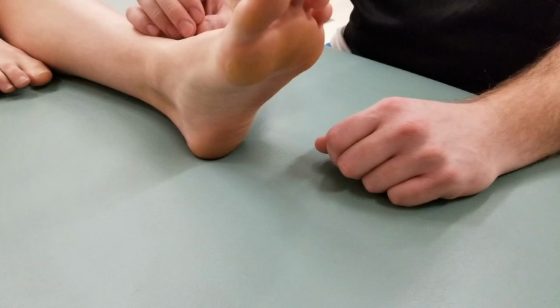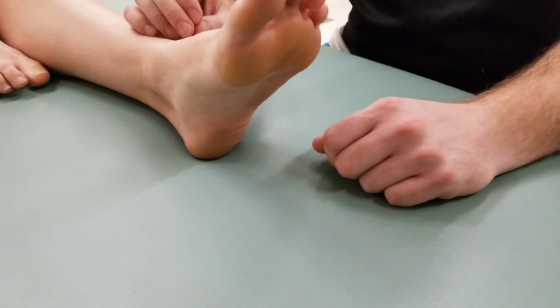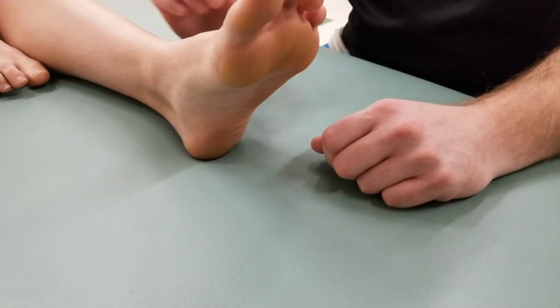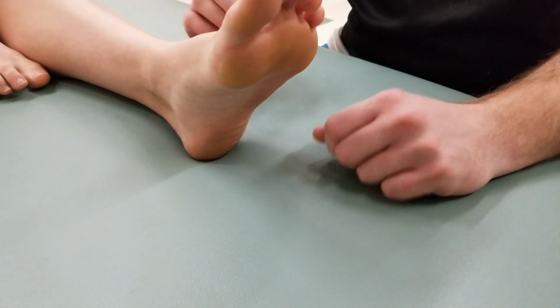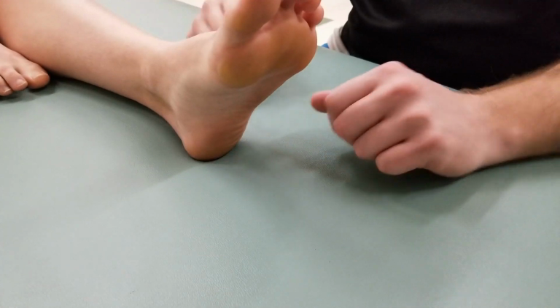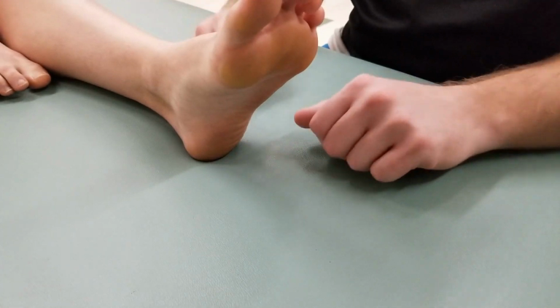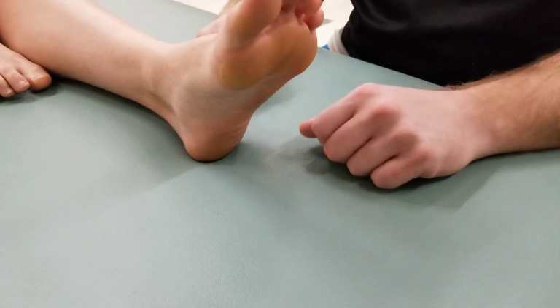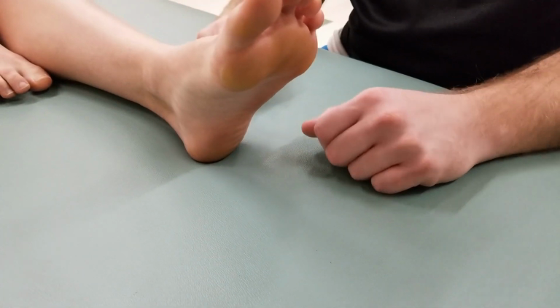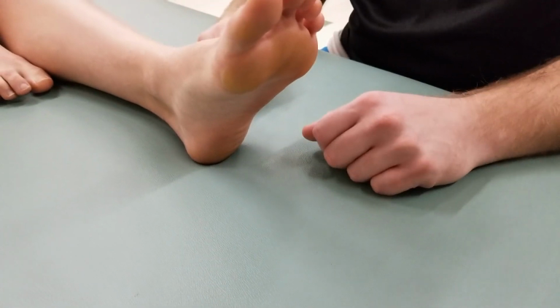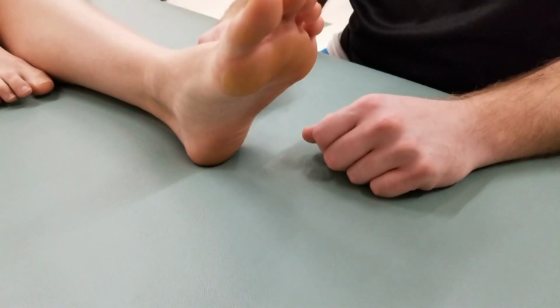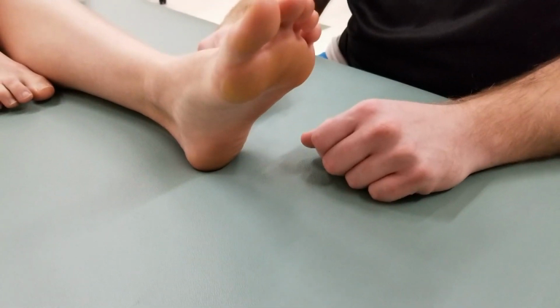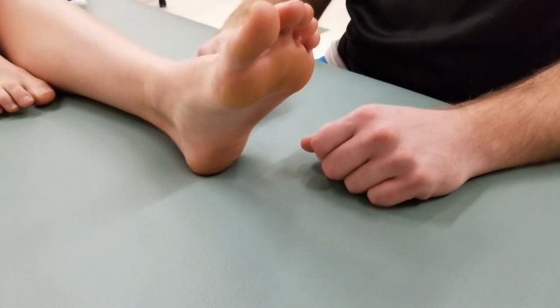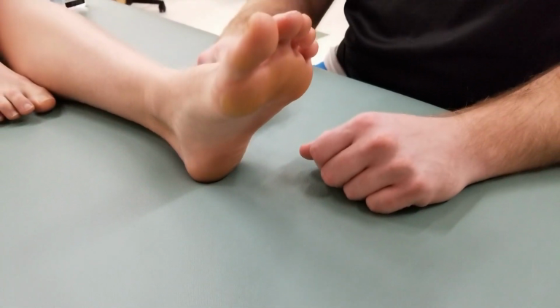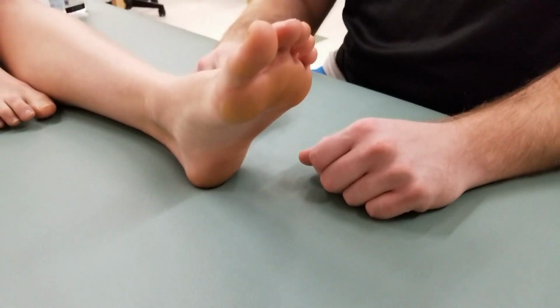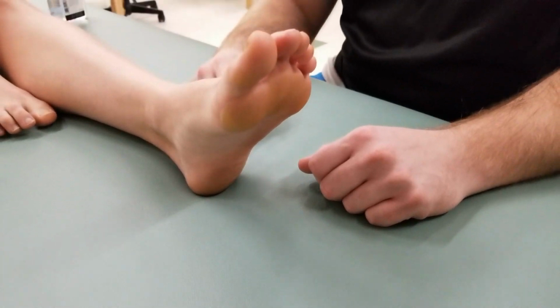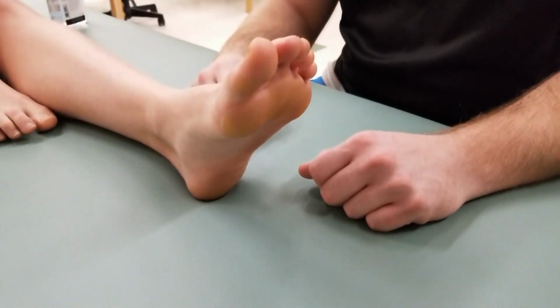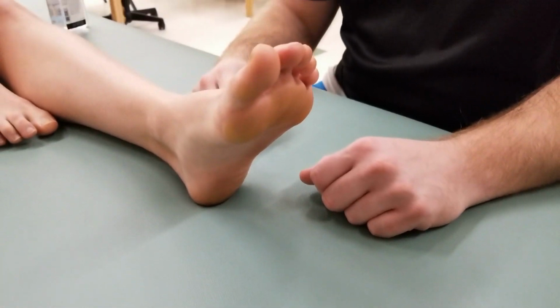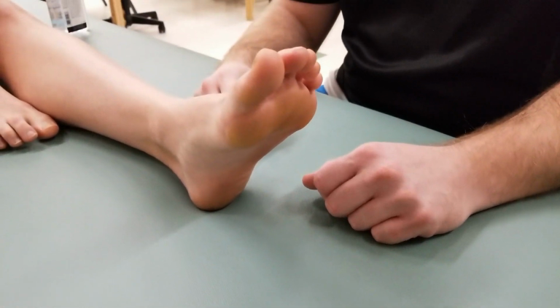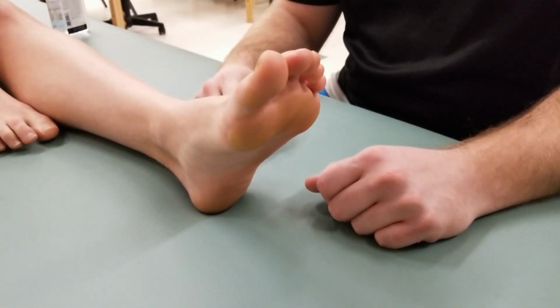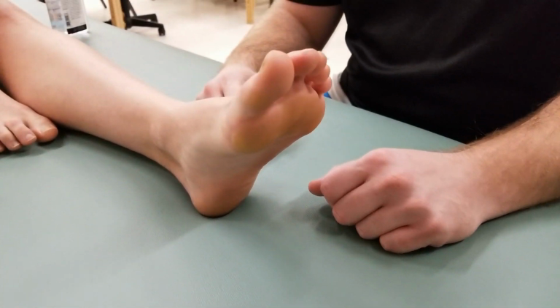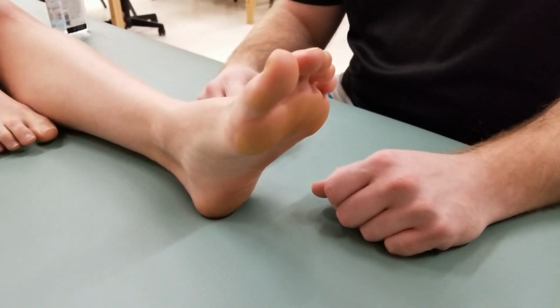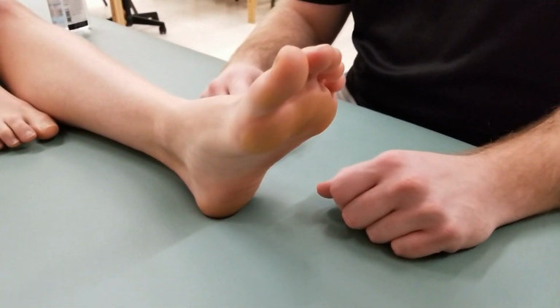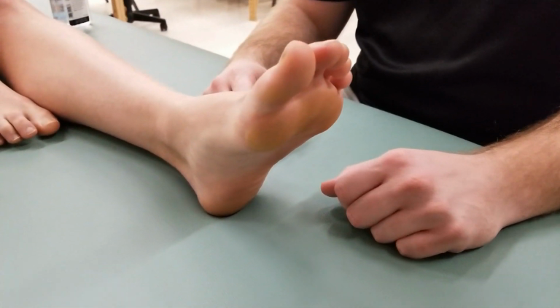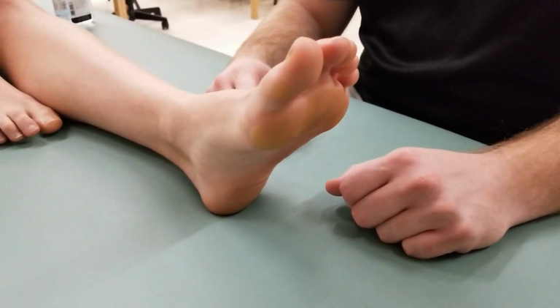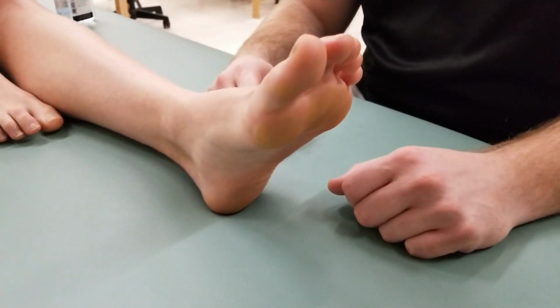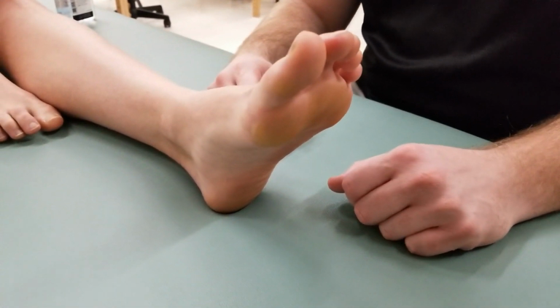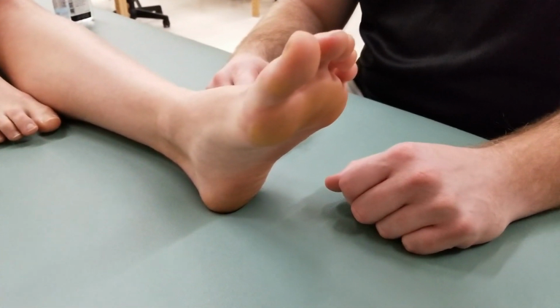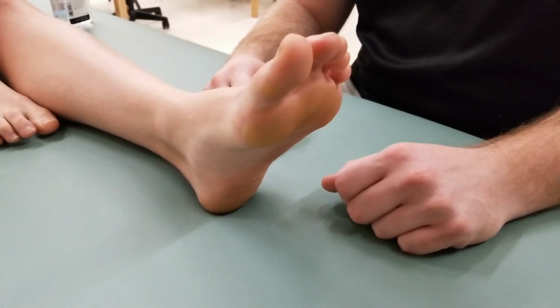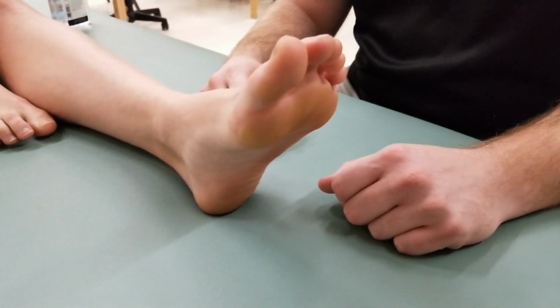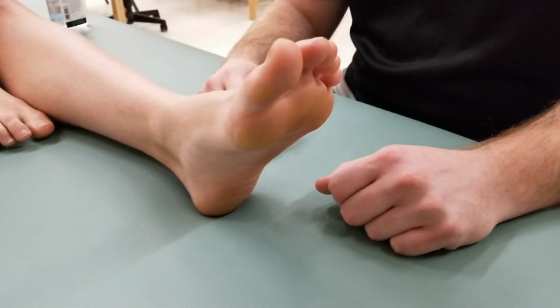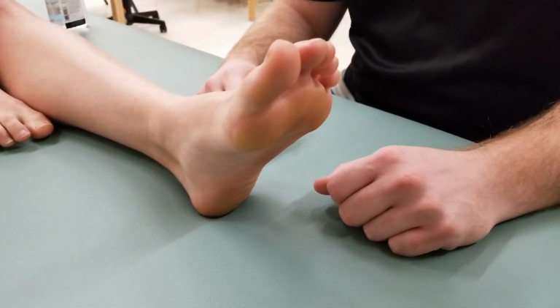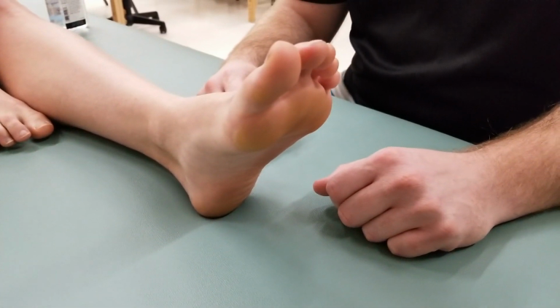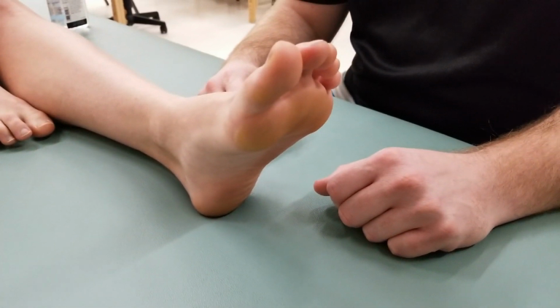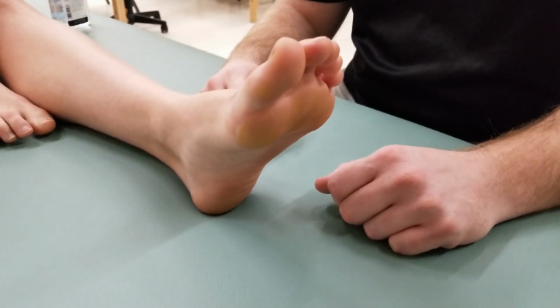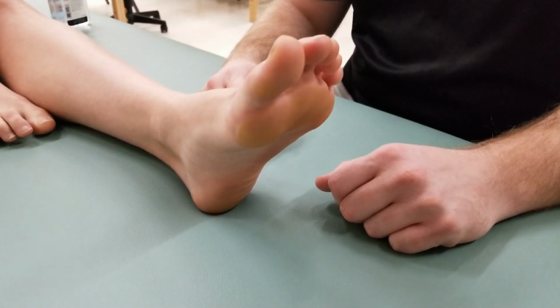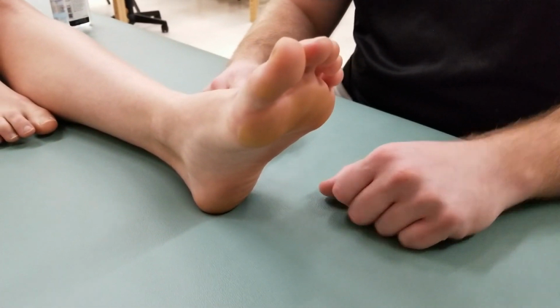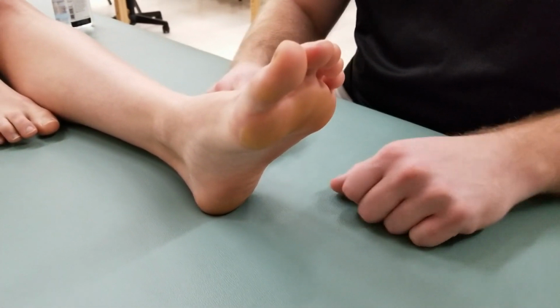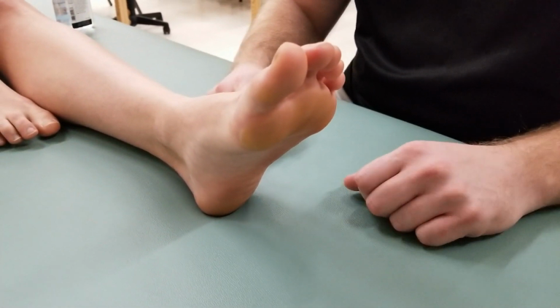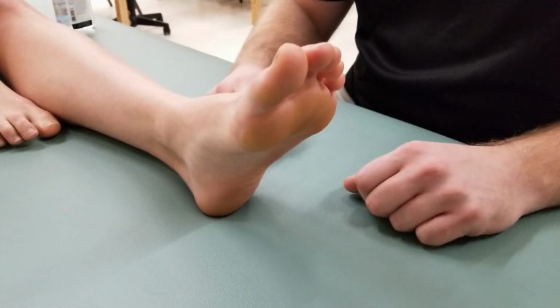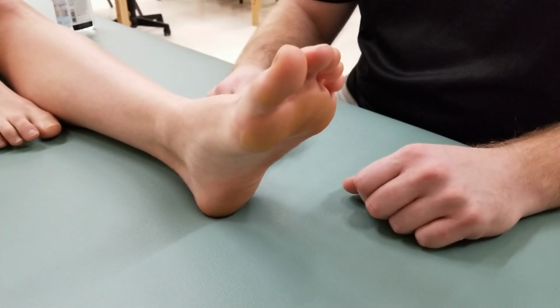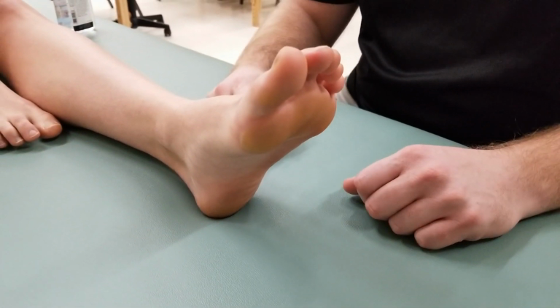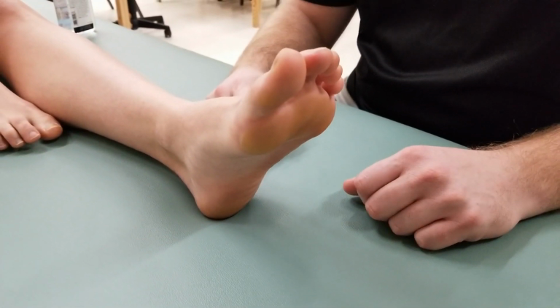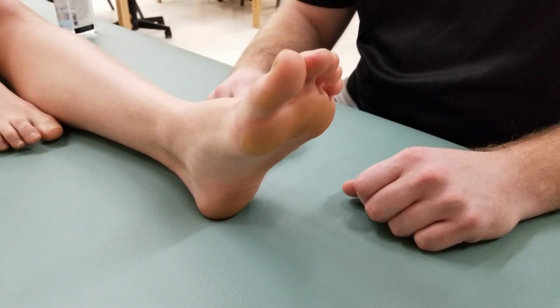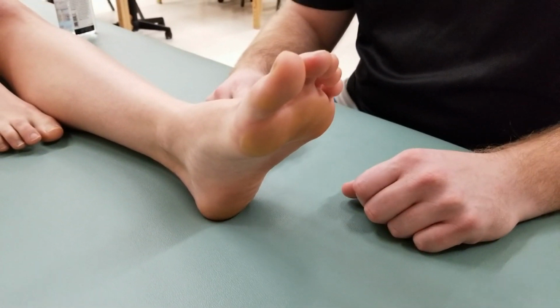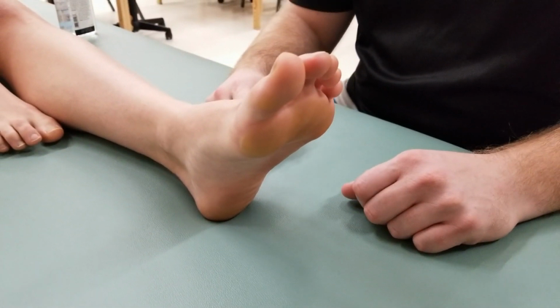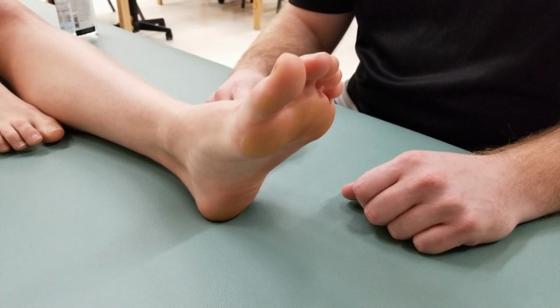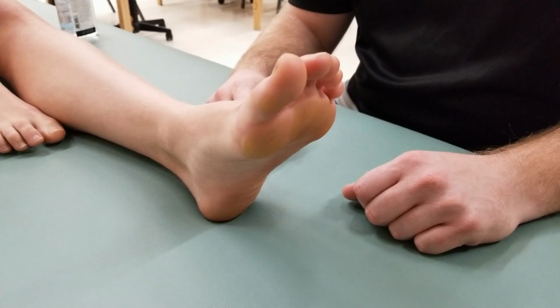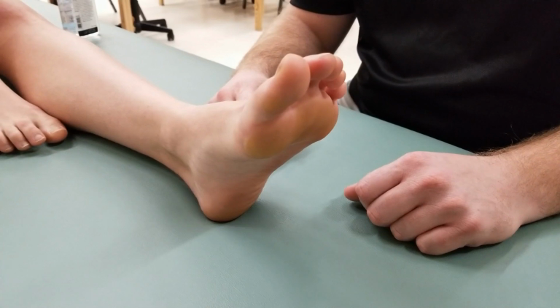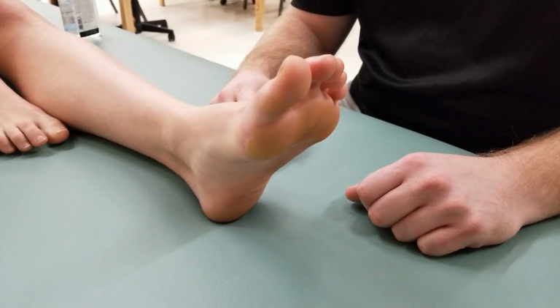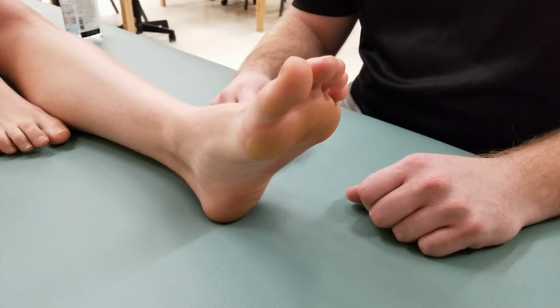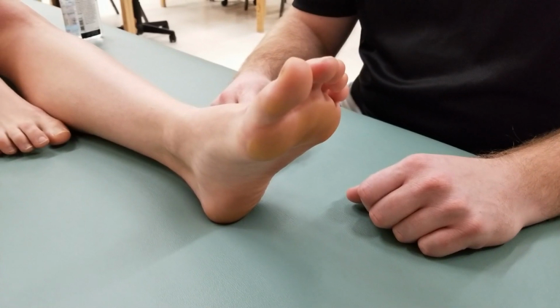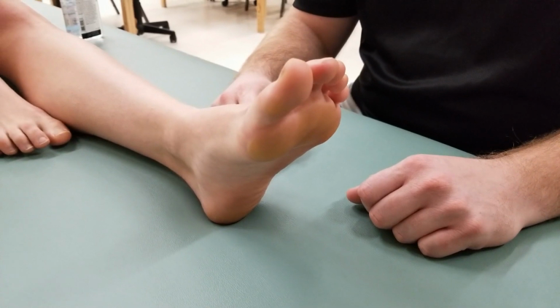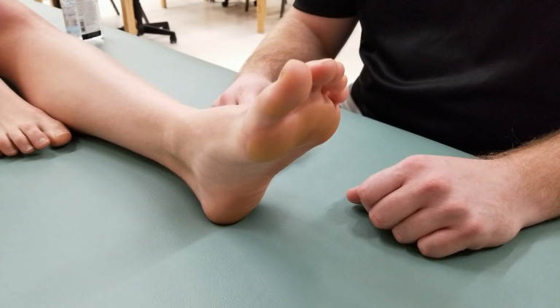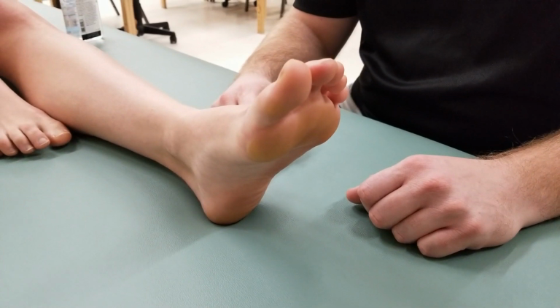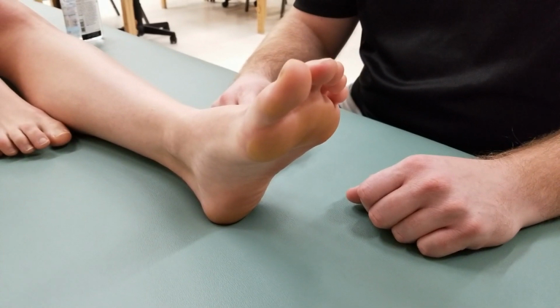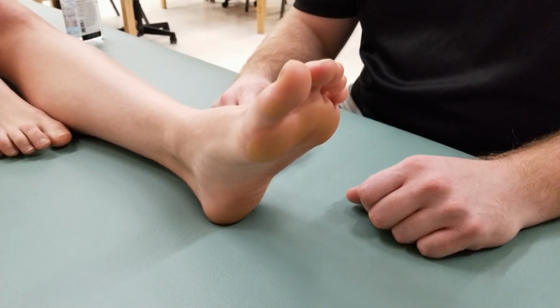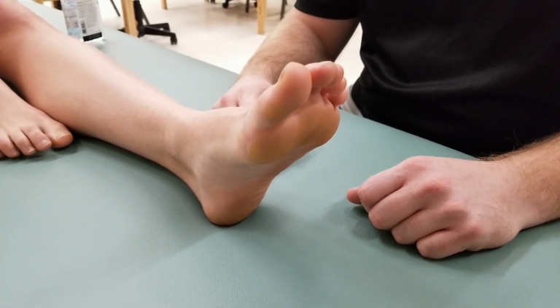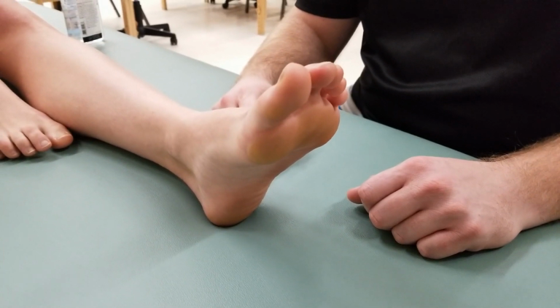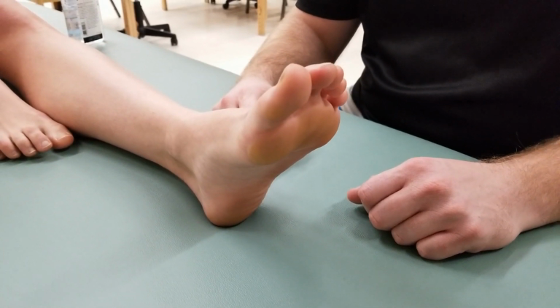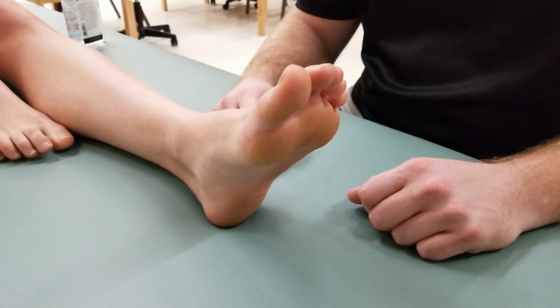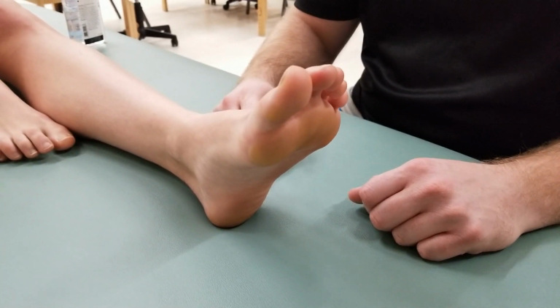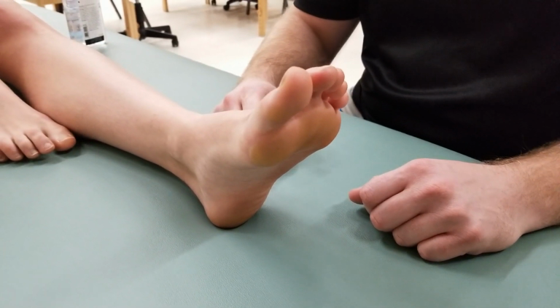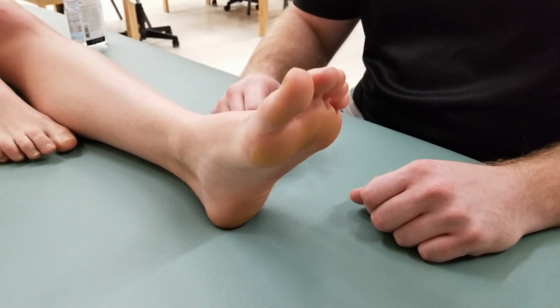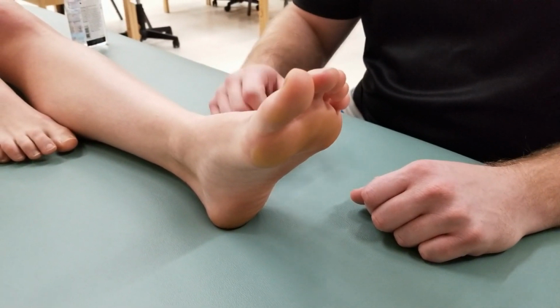This video covers the manual muscle test and length of abductor hallucis, abductor digiti minimi pedis, and flexor digitorum brevis.